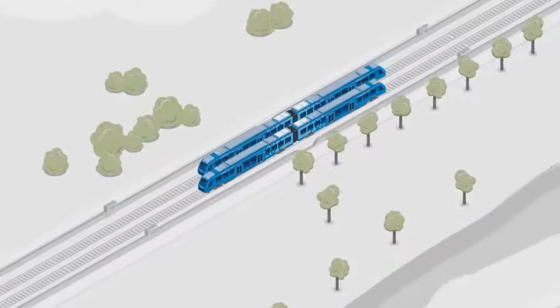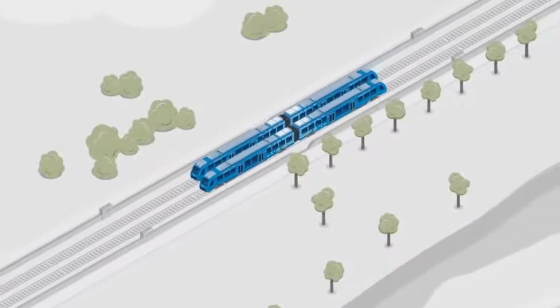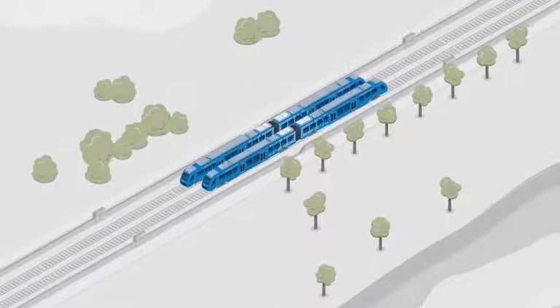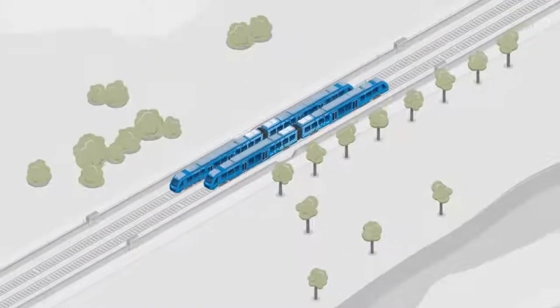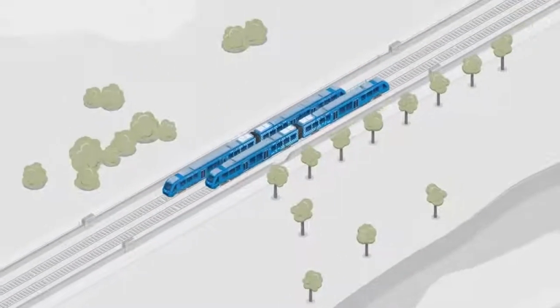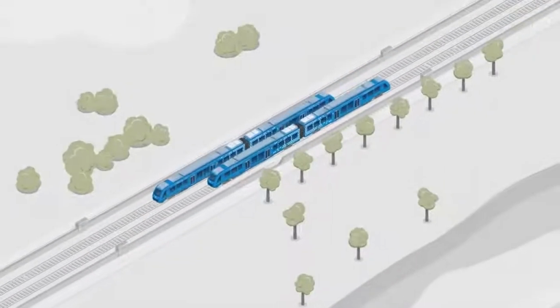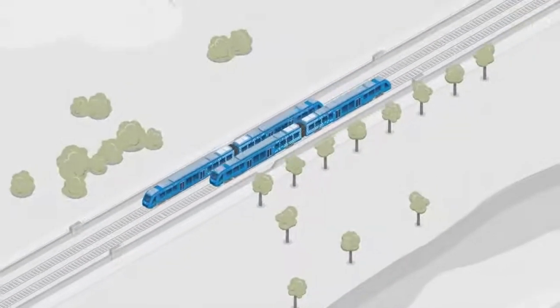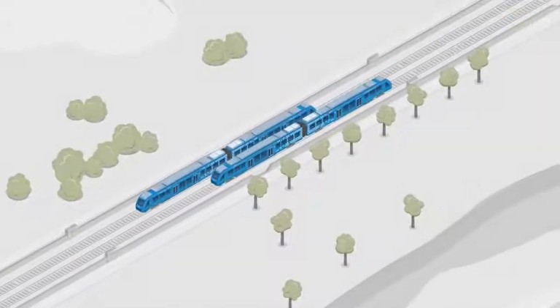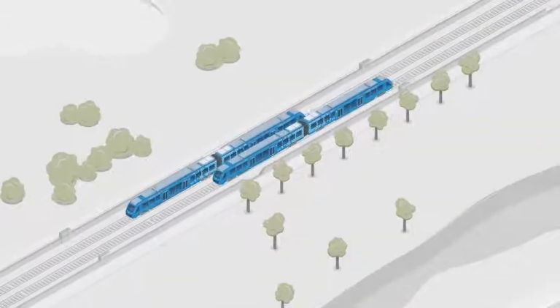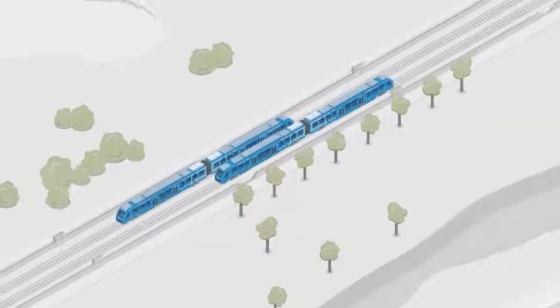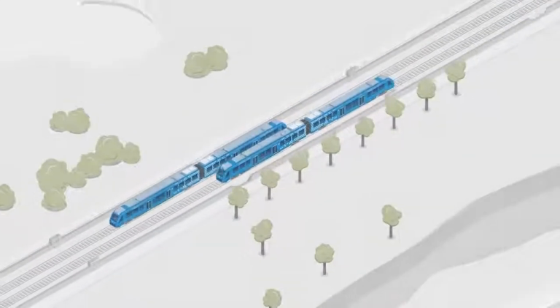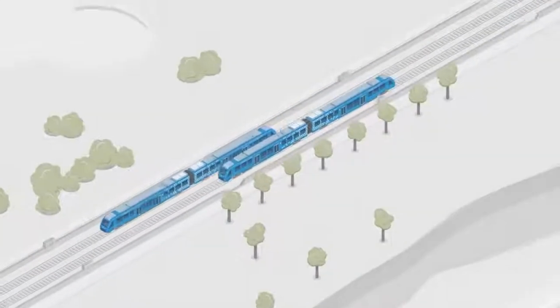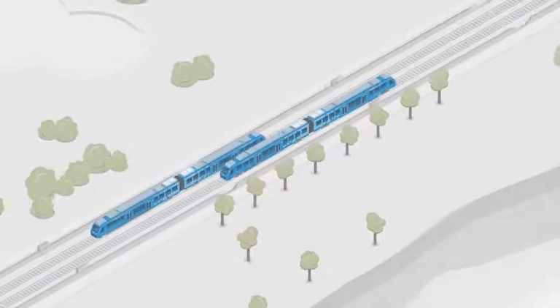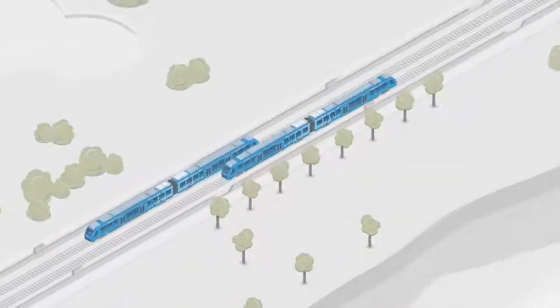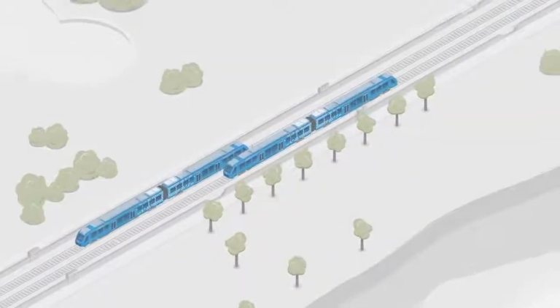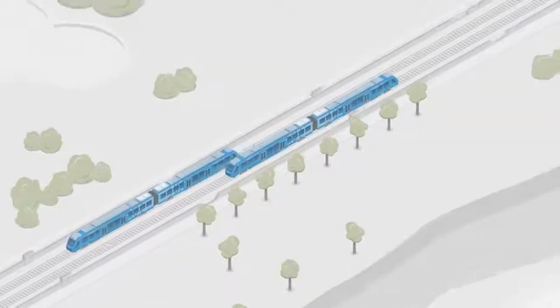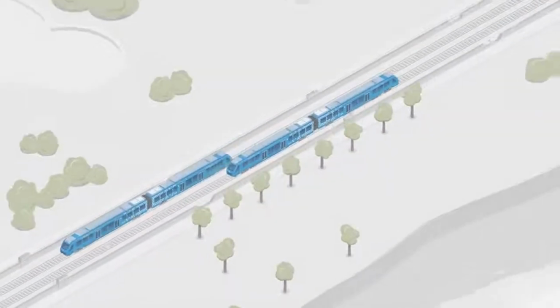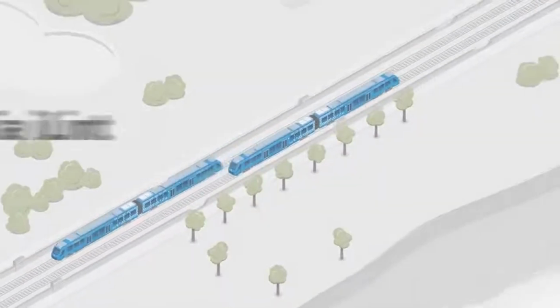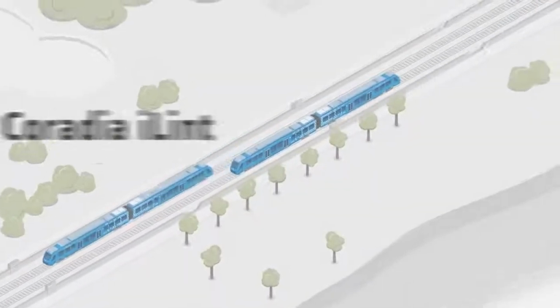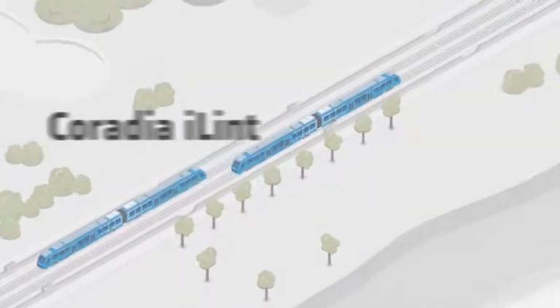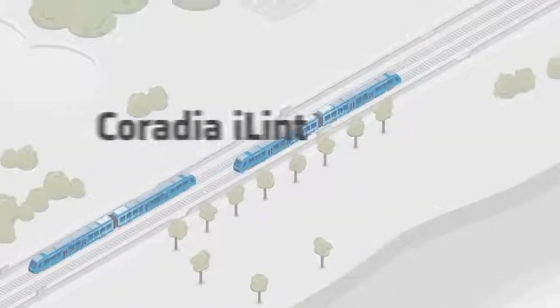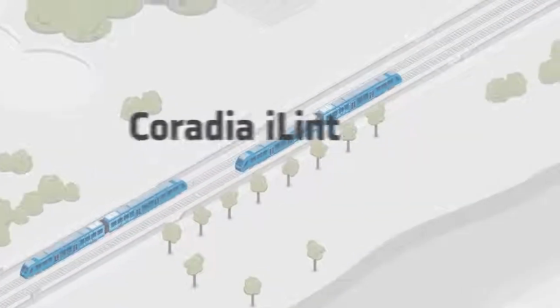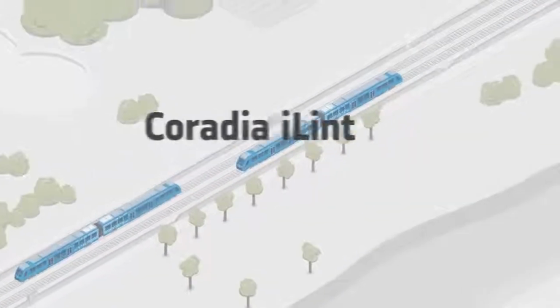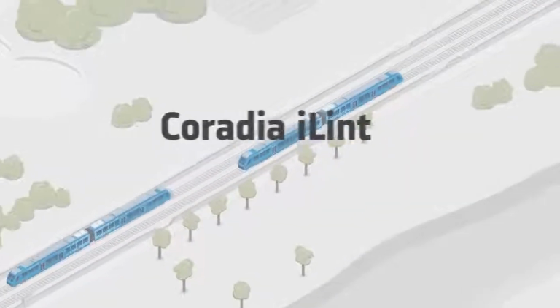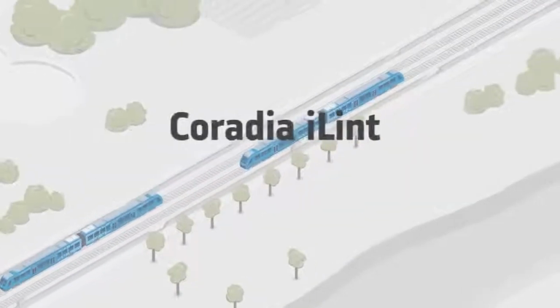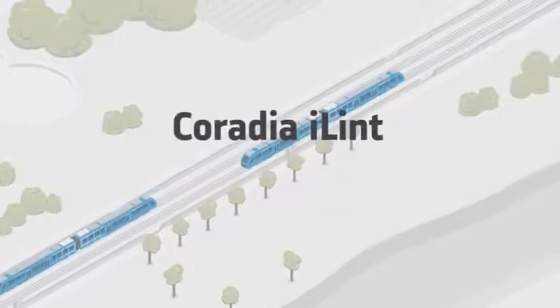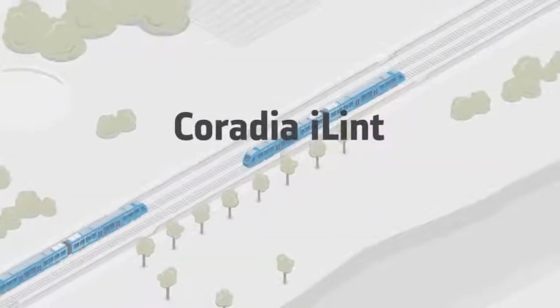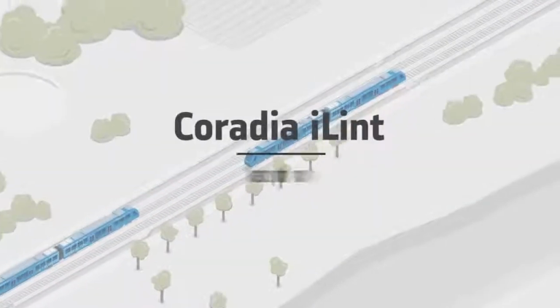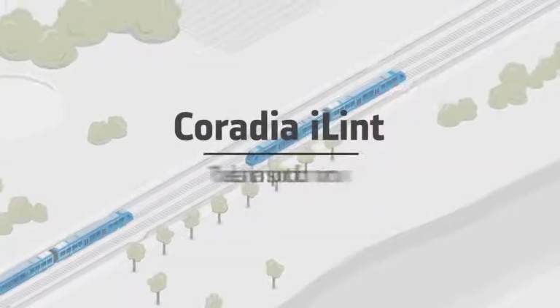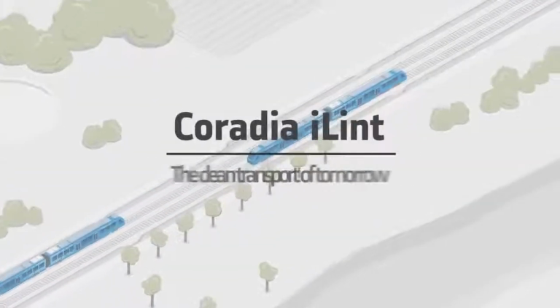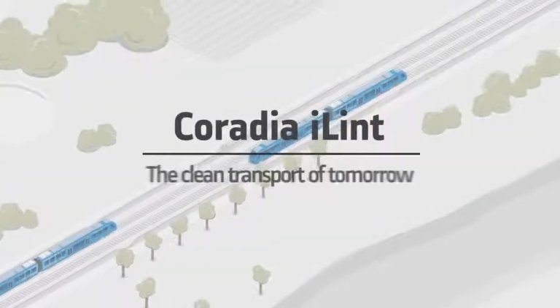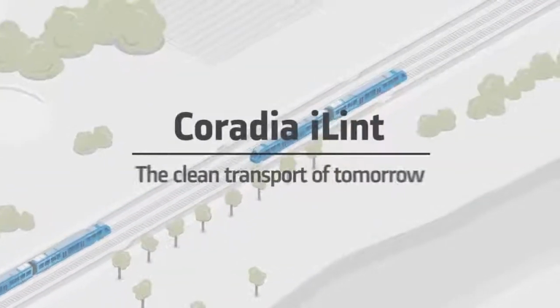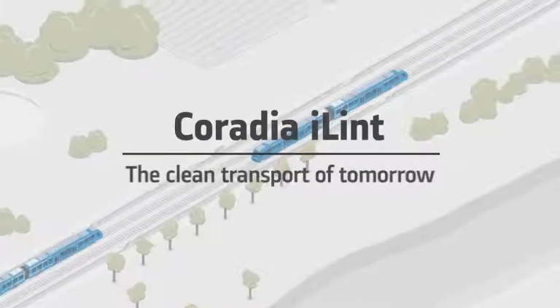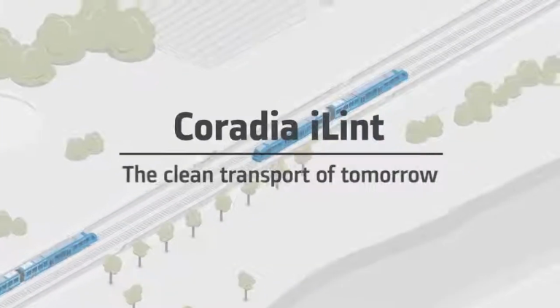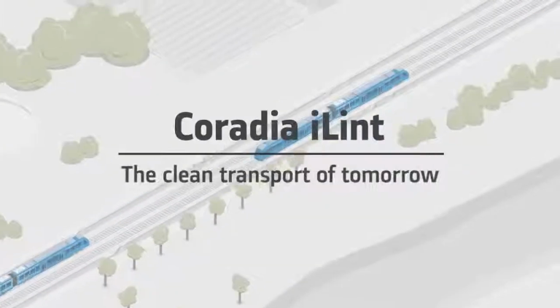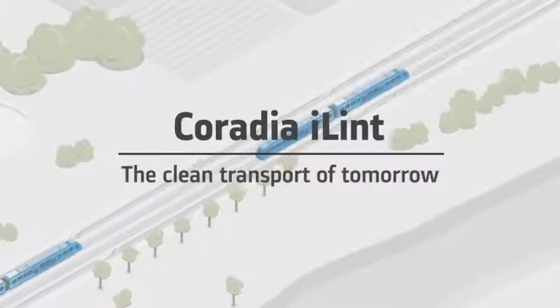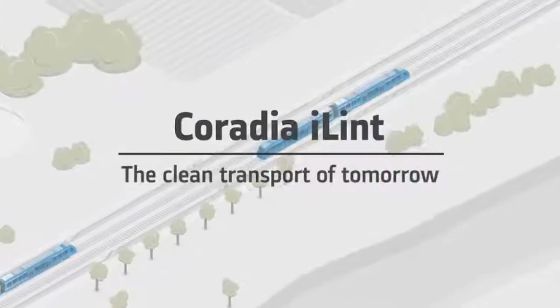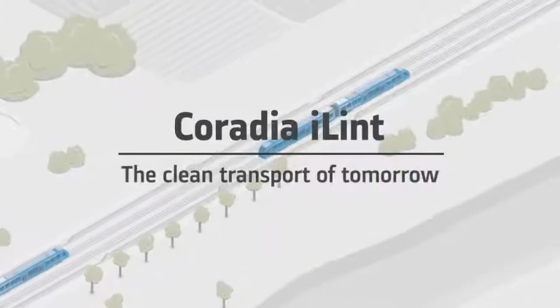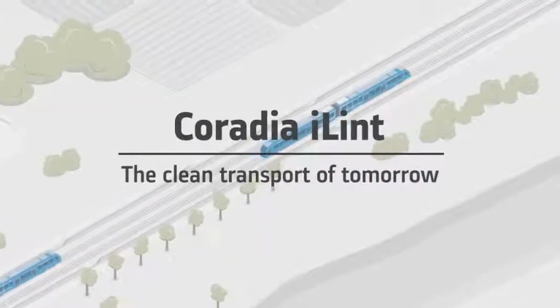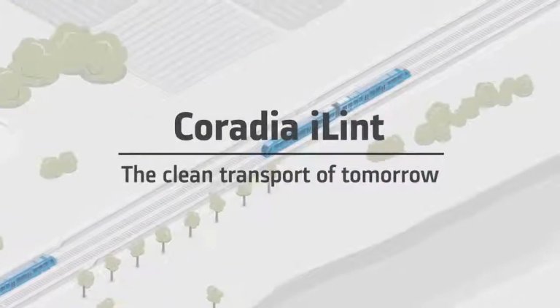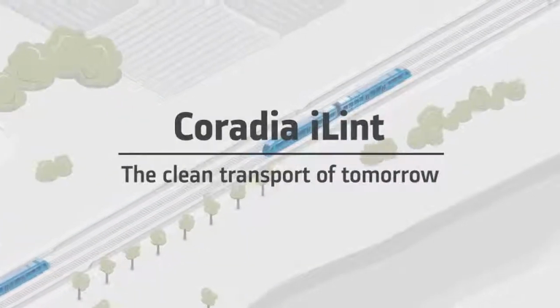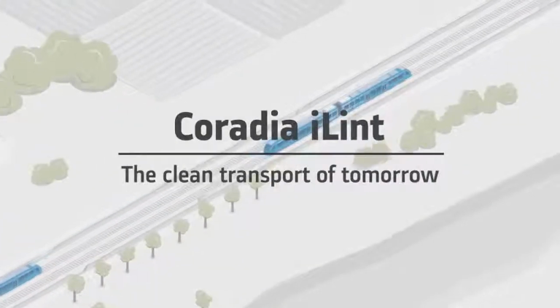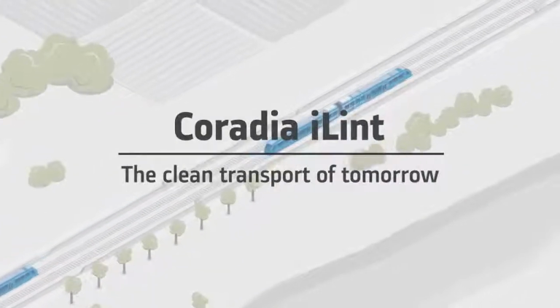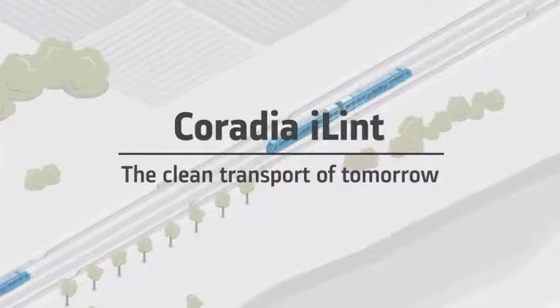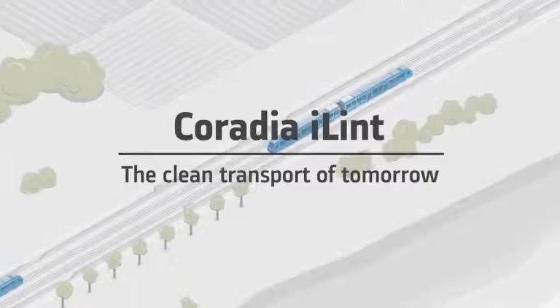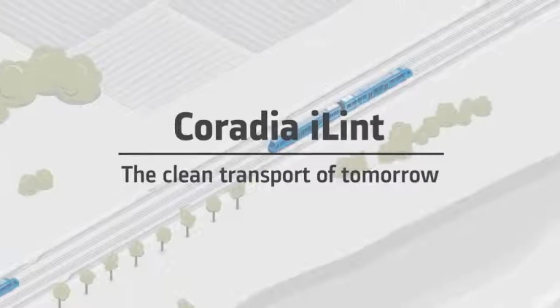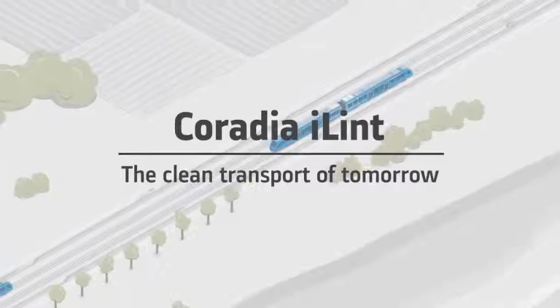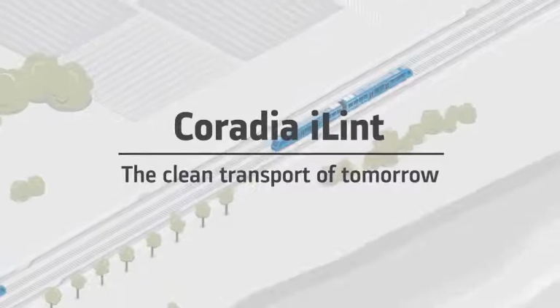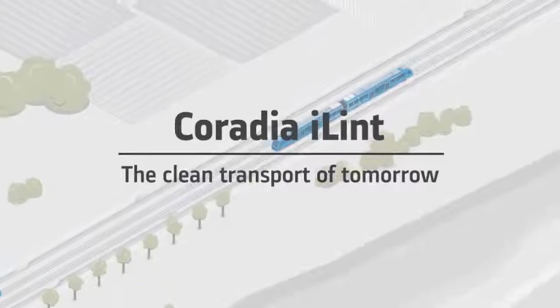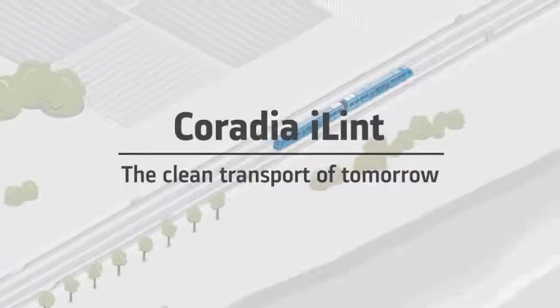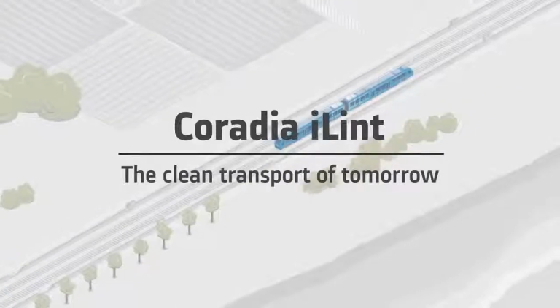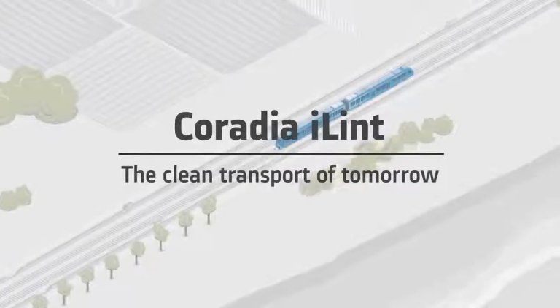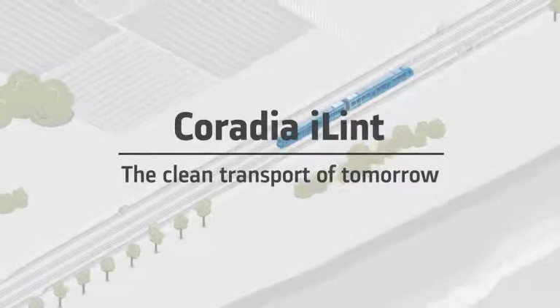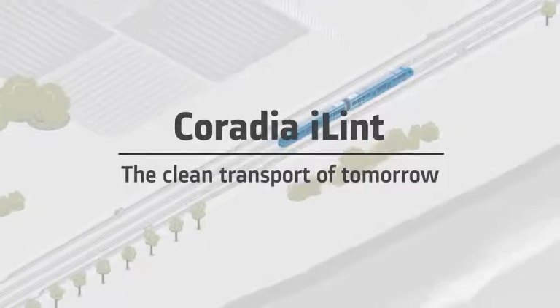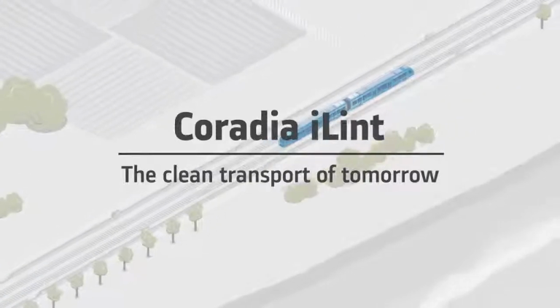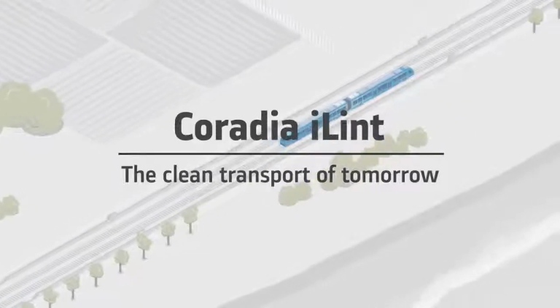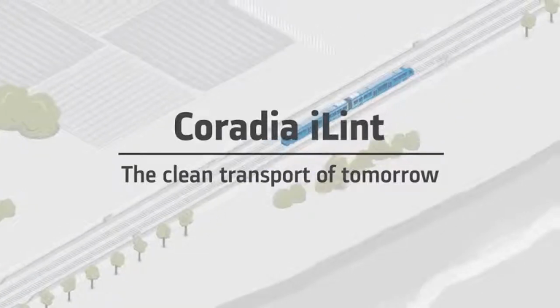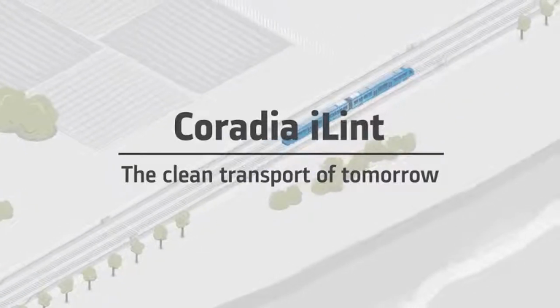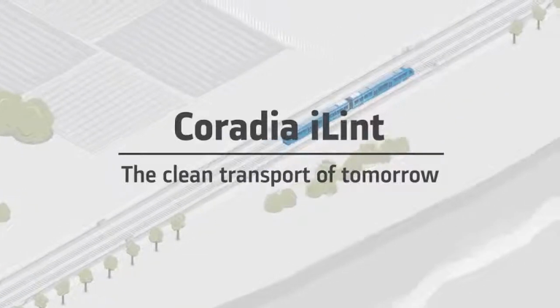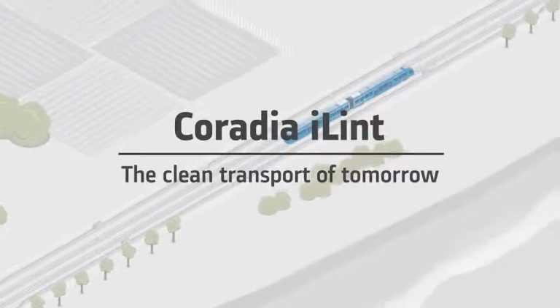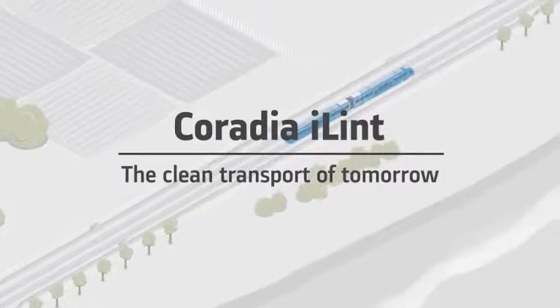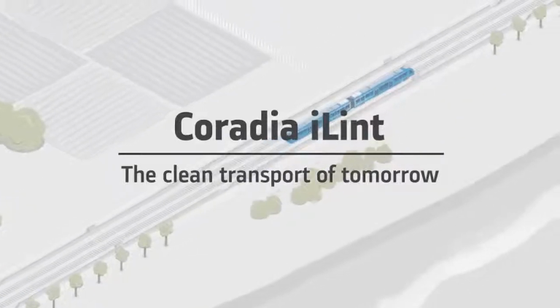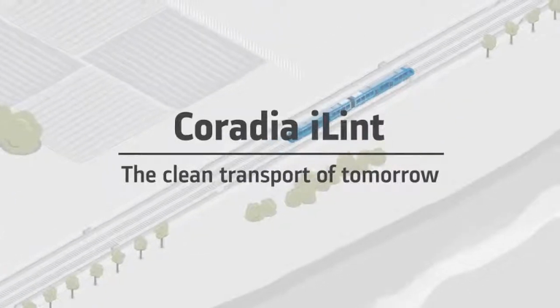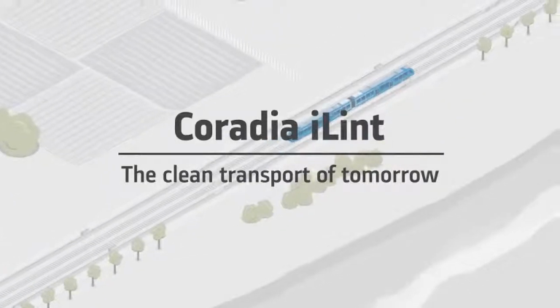Today, with Caradia Eilint, Alstom is taking a considerable step towards the rail of tomorrow.